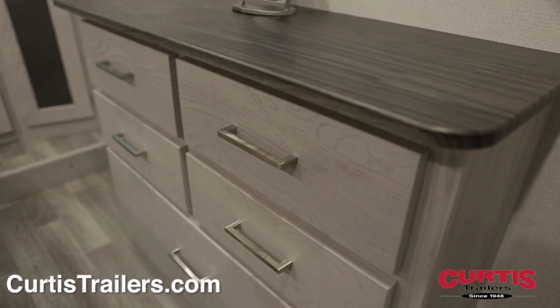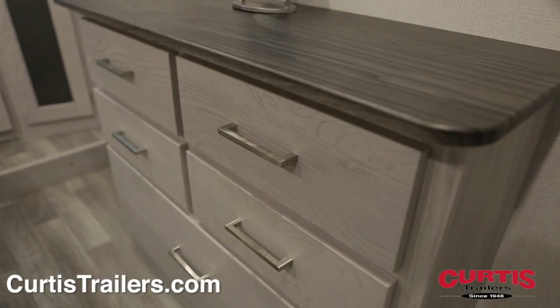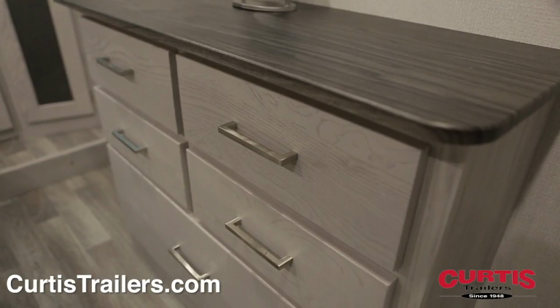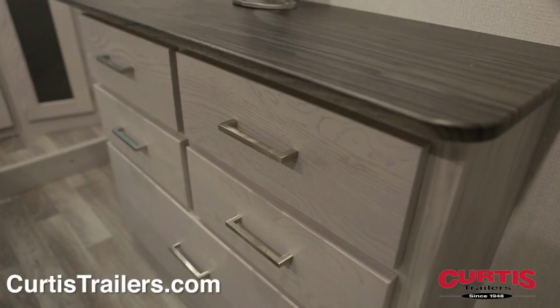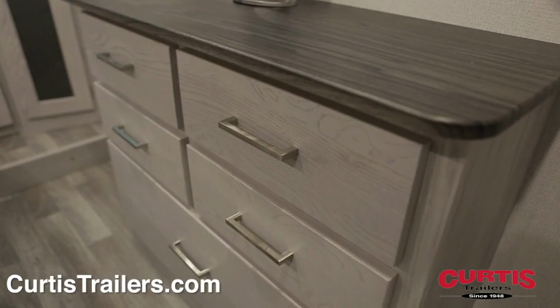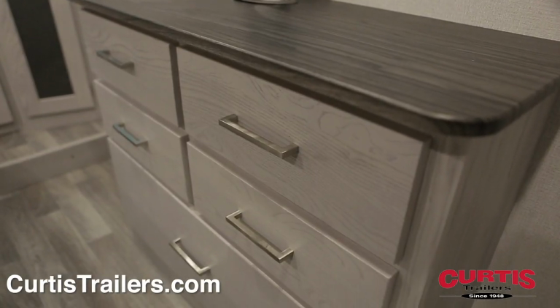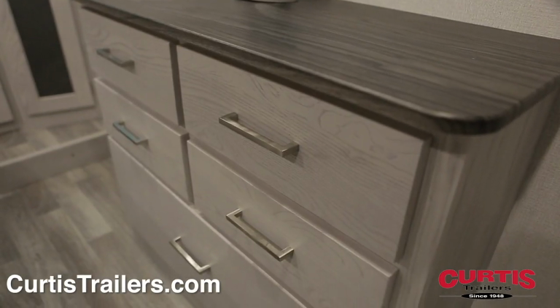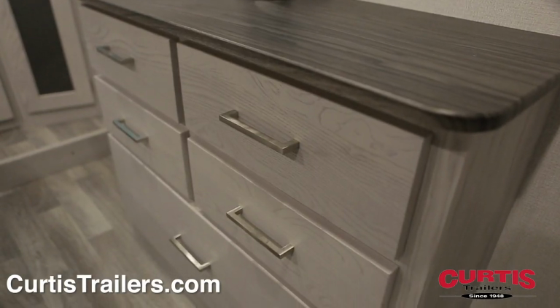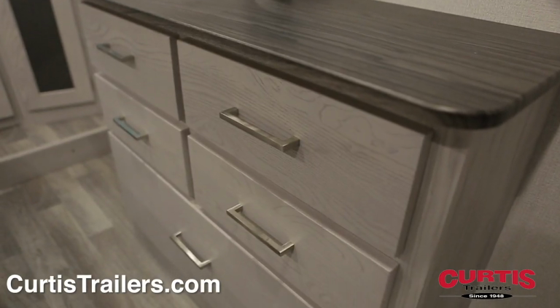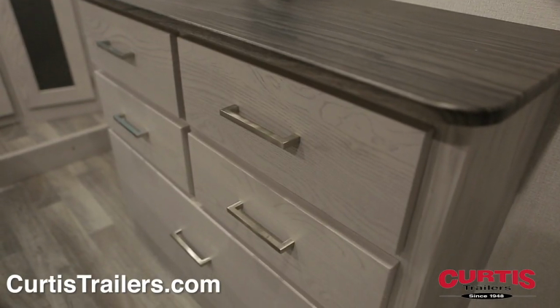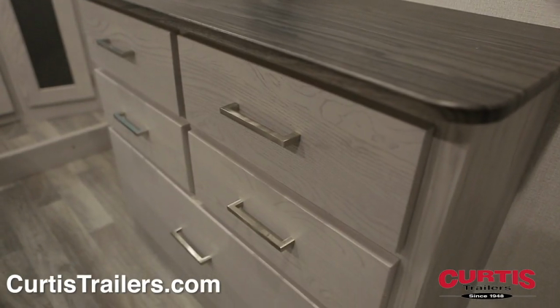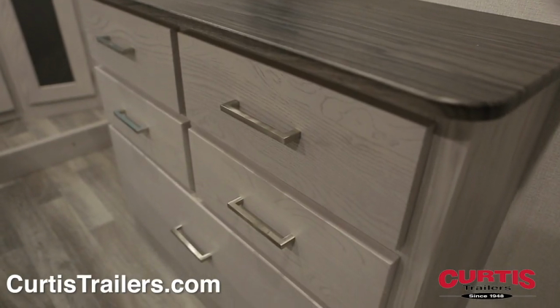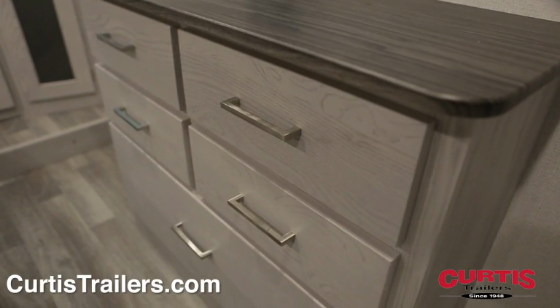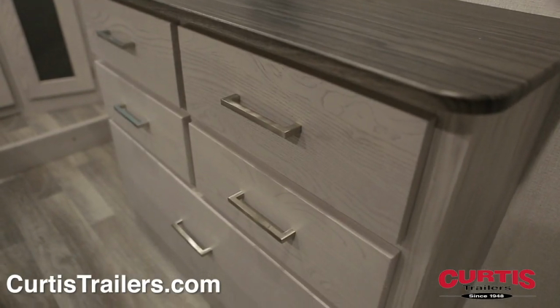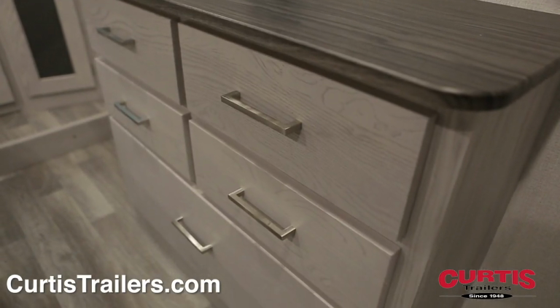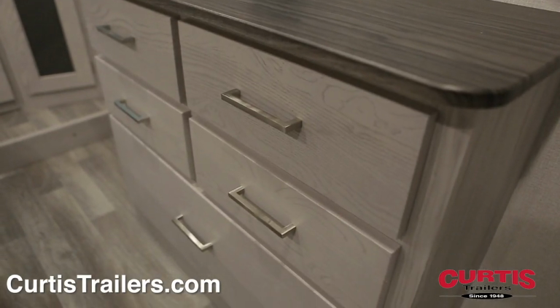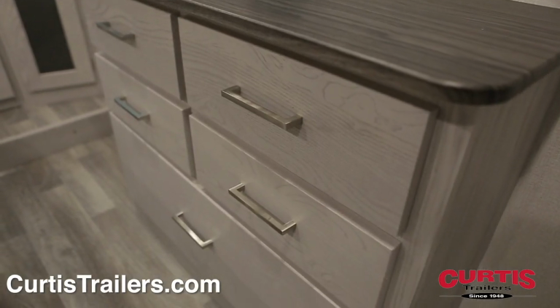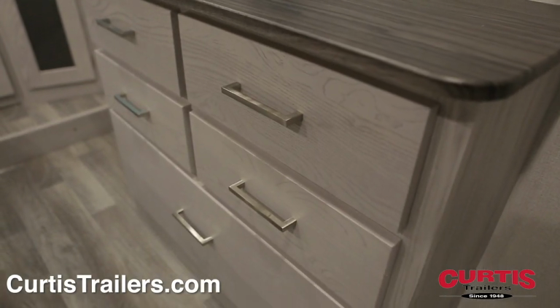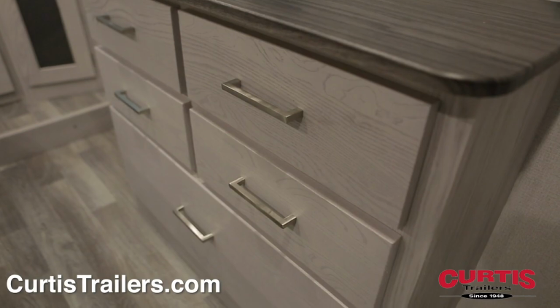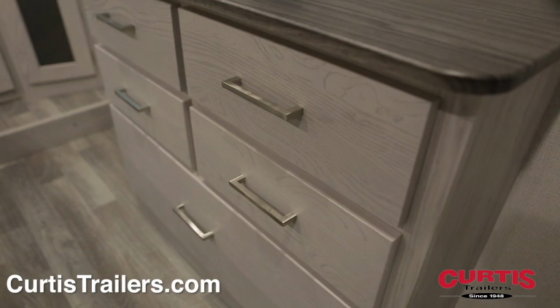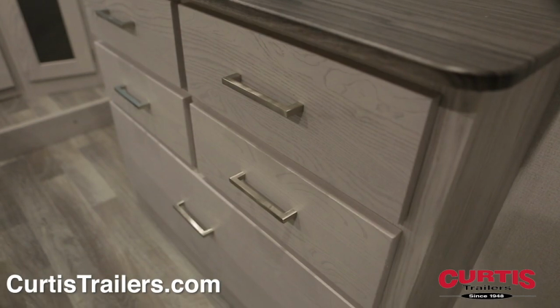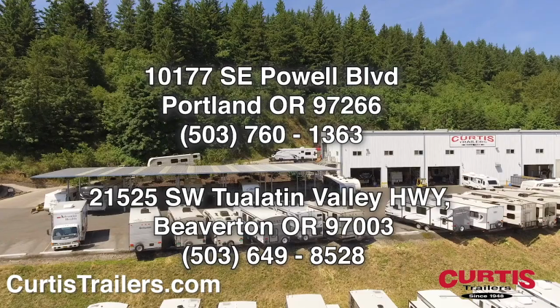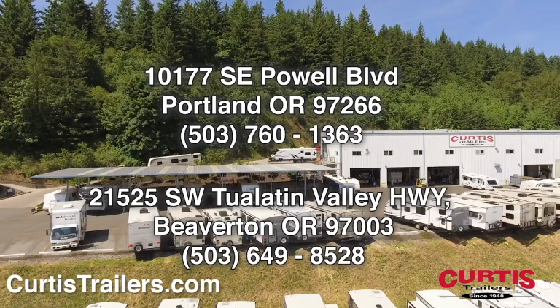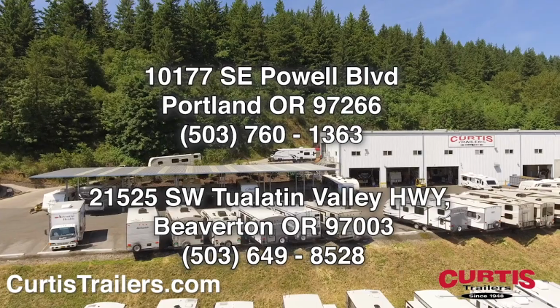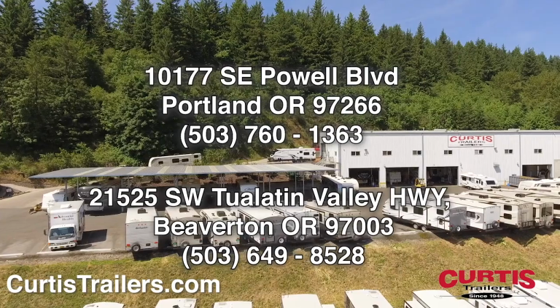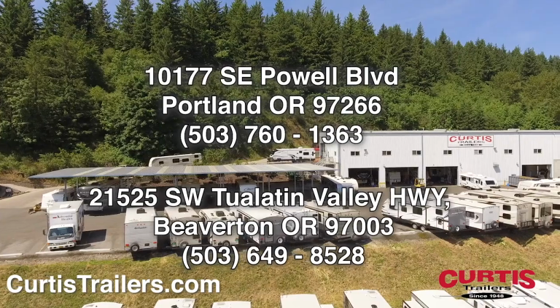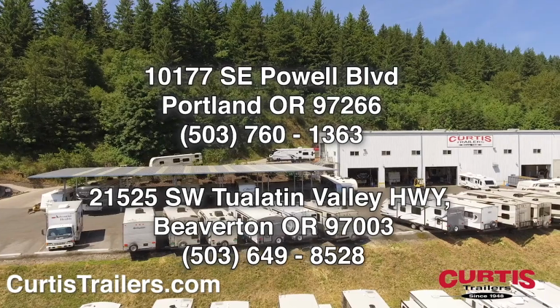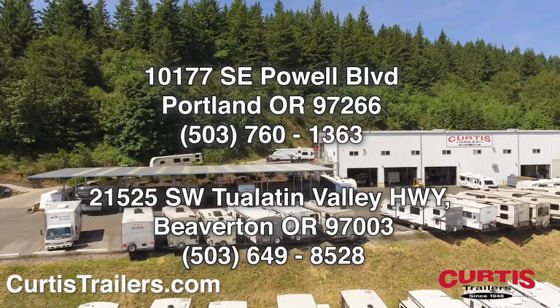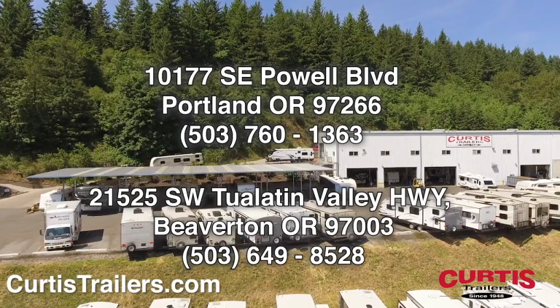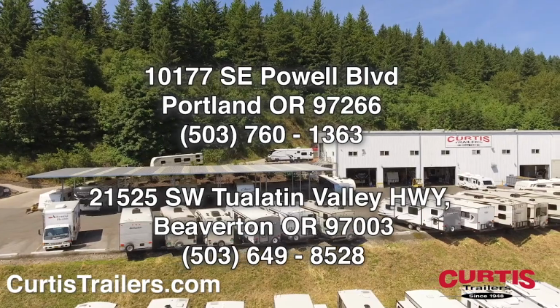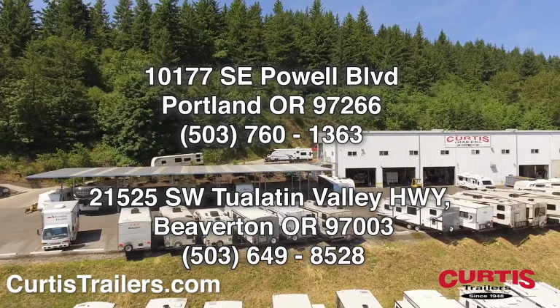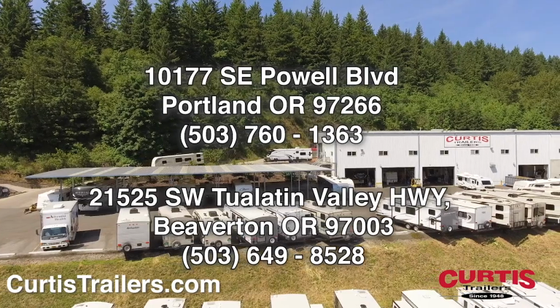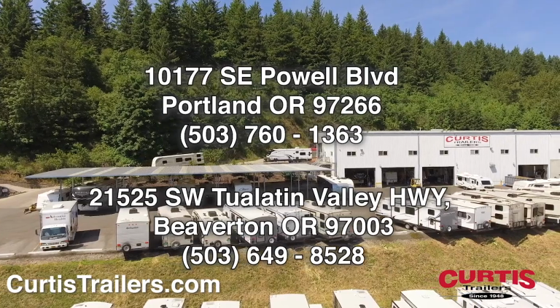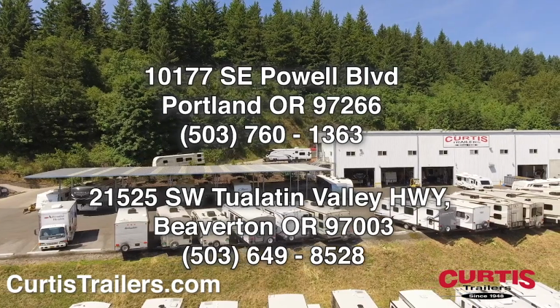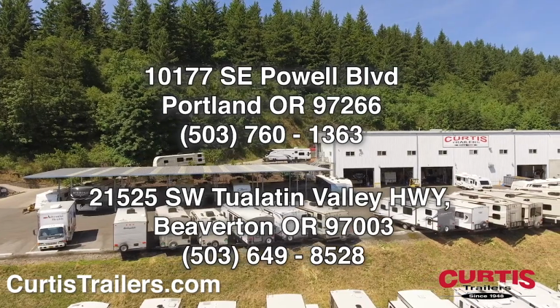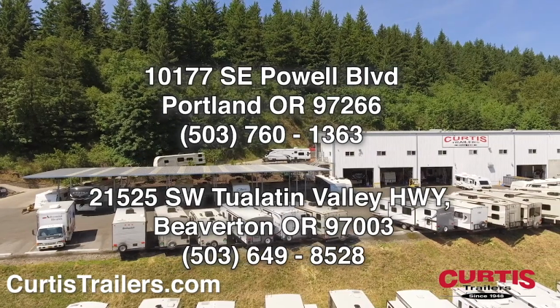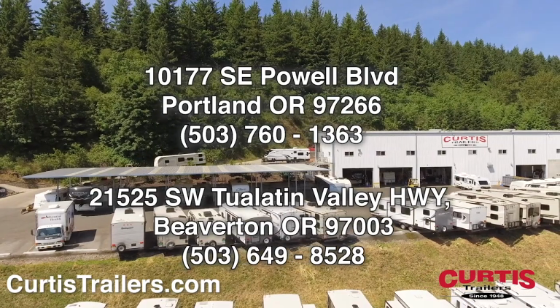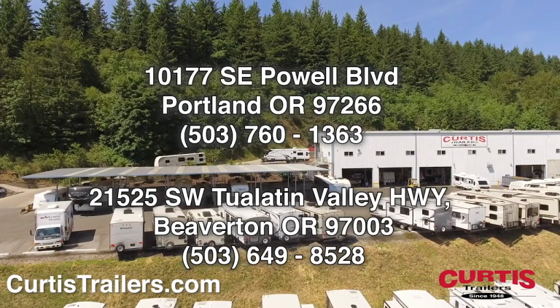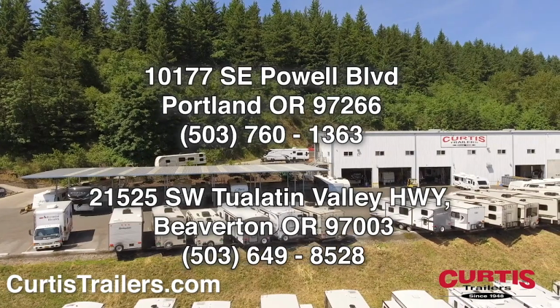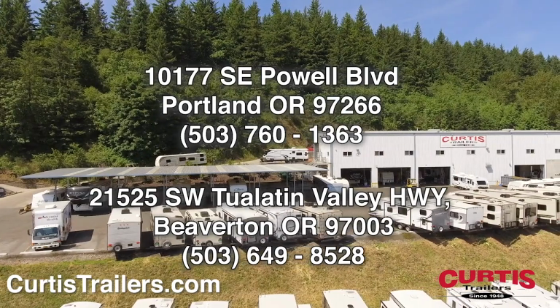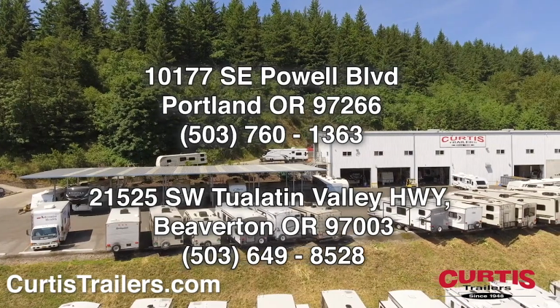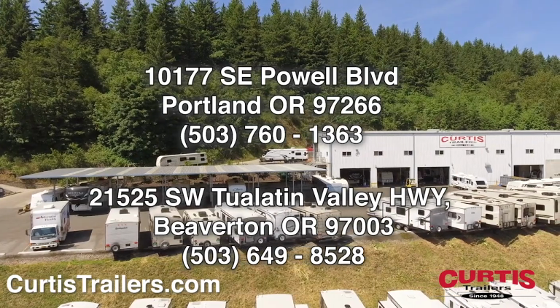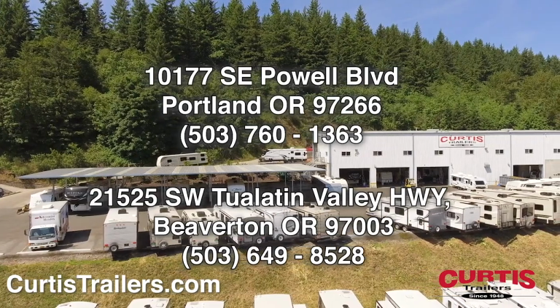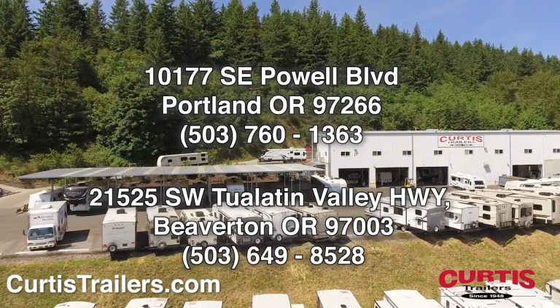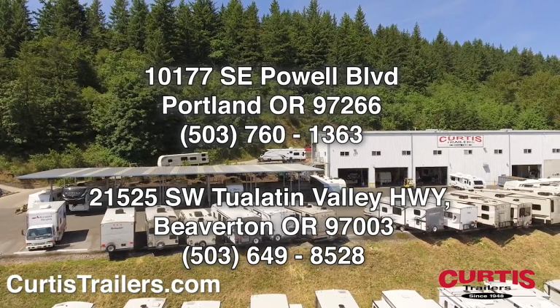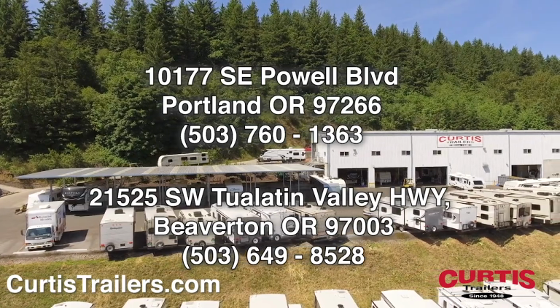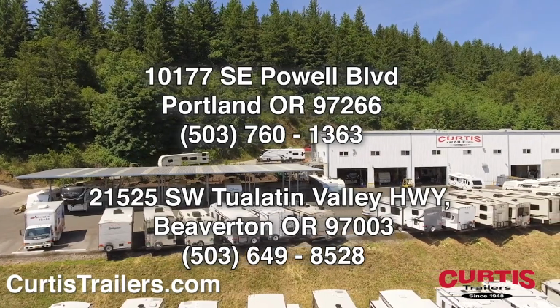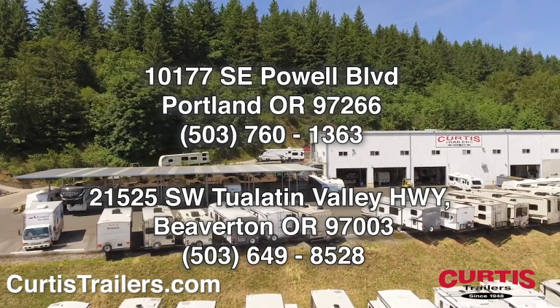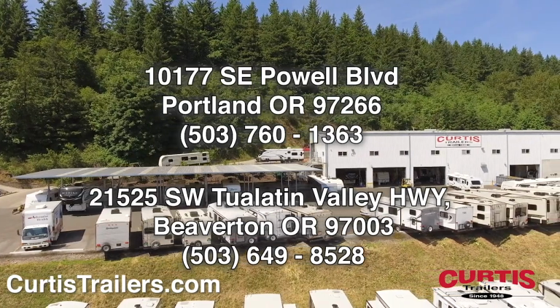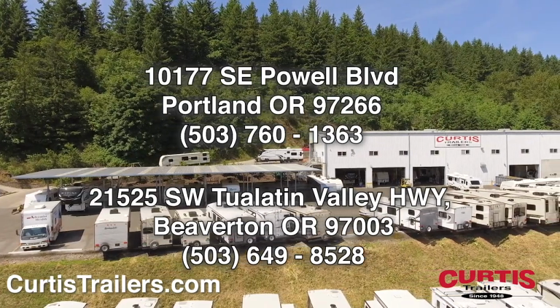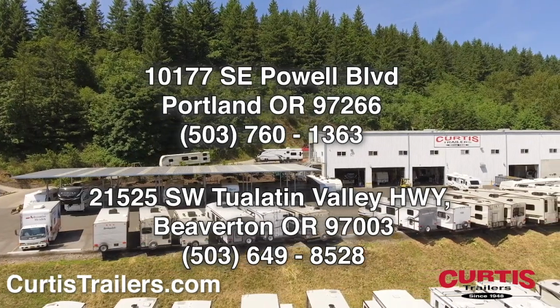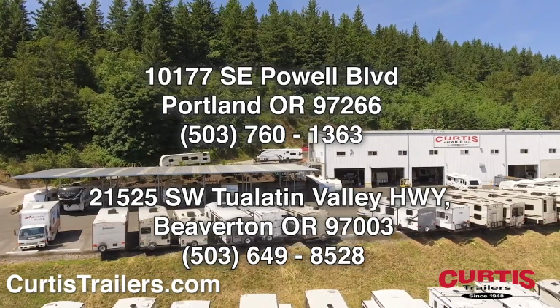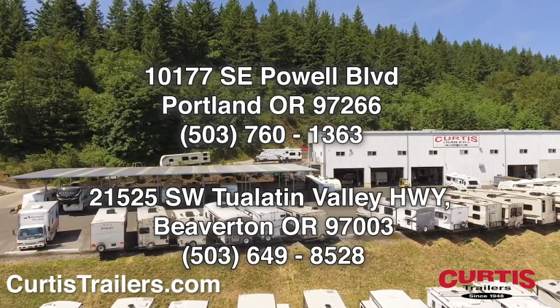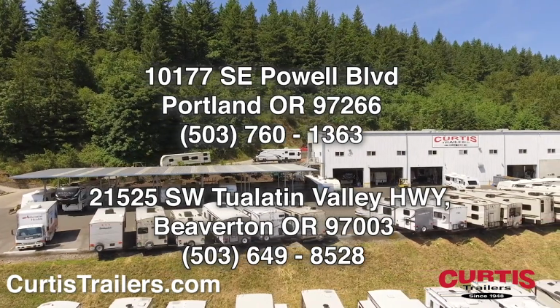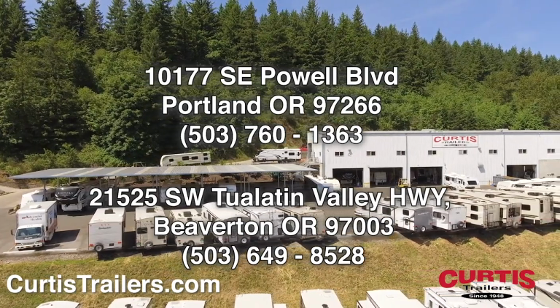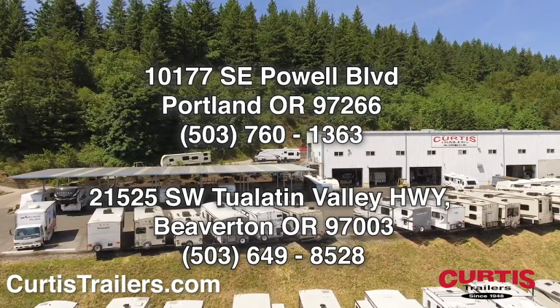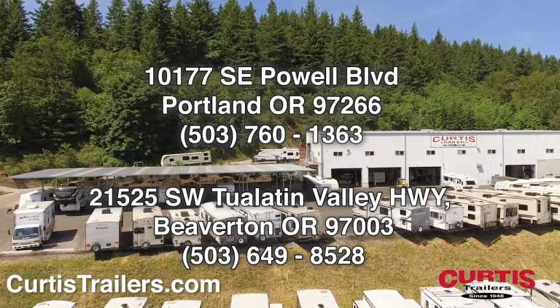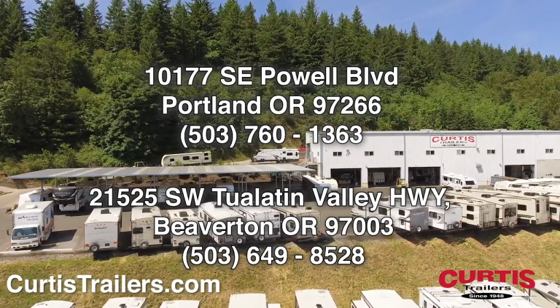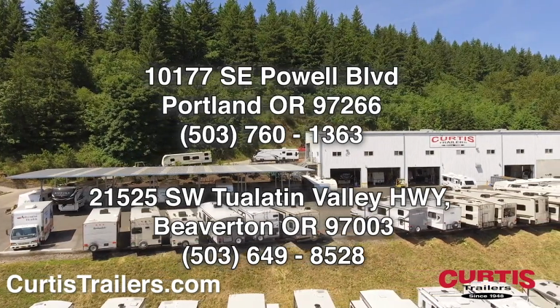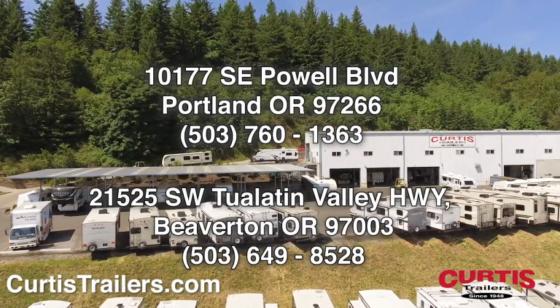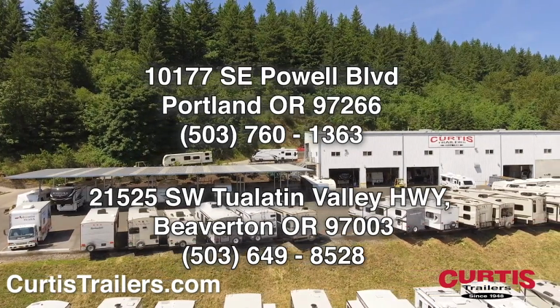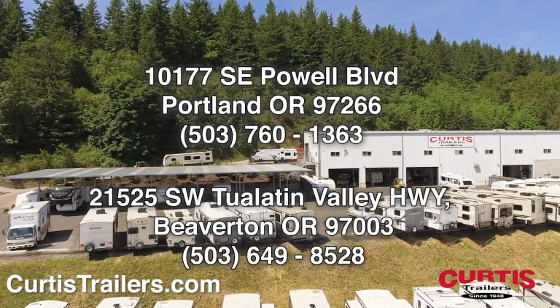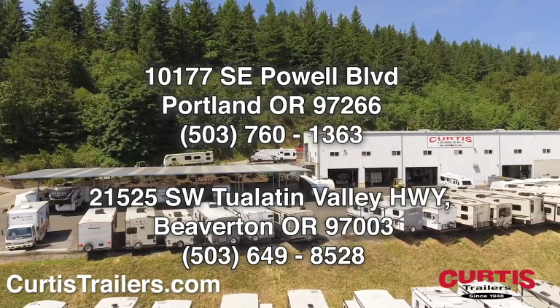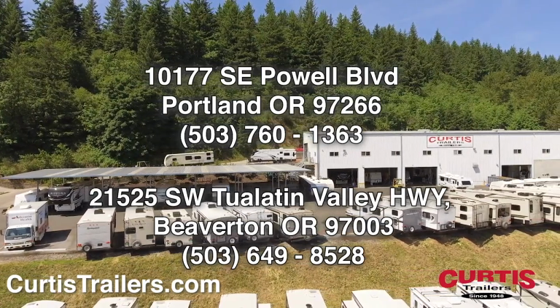Come see the Keystone Montana High Country 334BH today at Curtis Trailers, where our business has been your vacation since 1948.